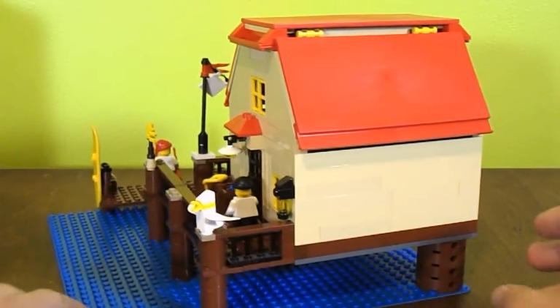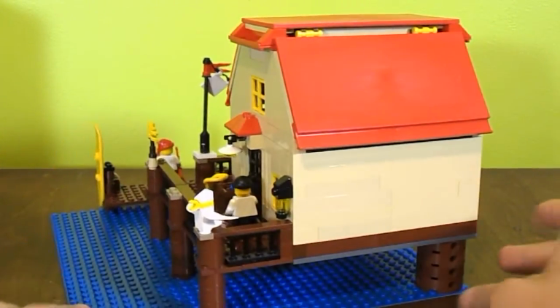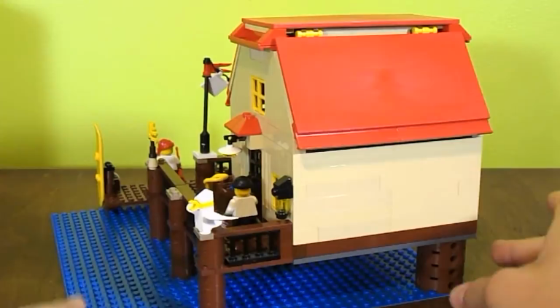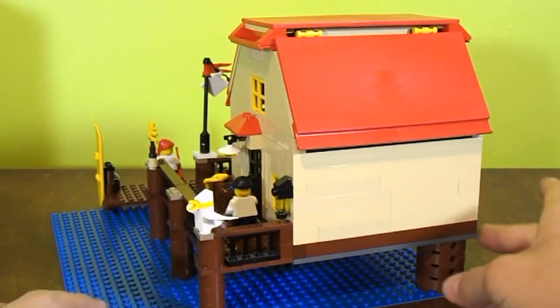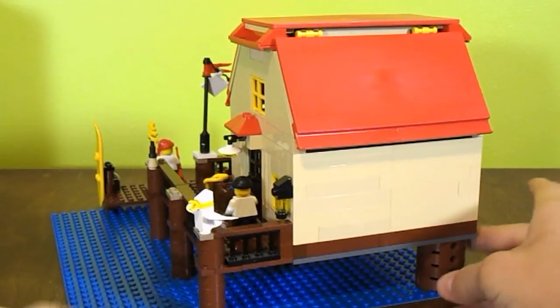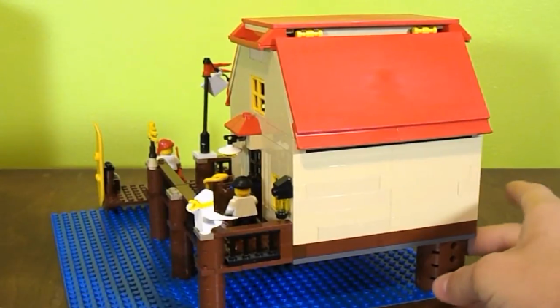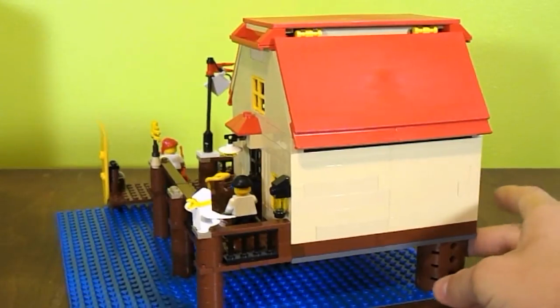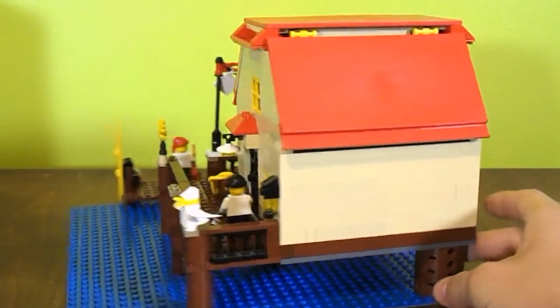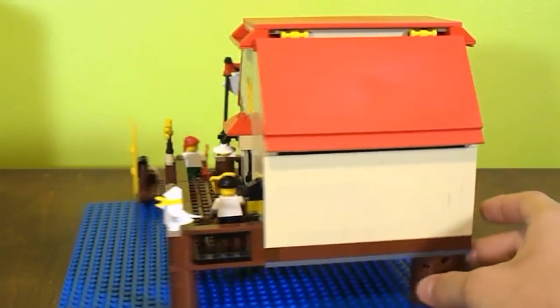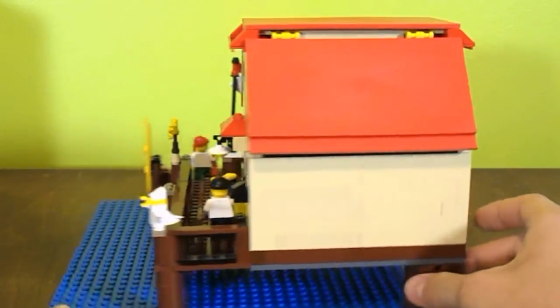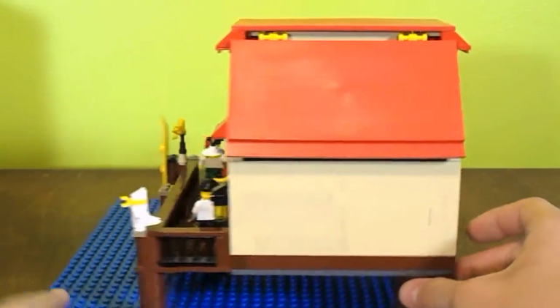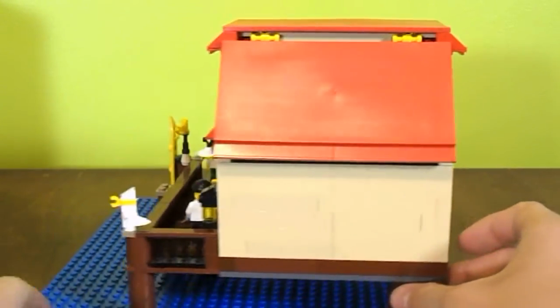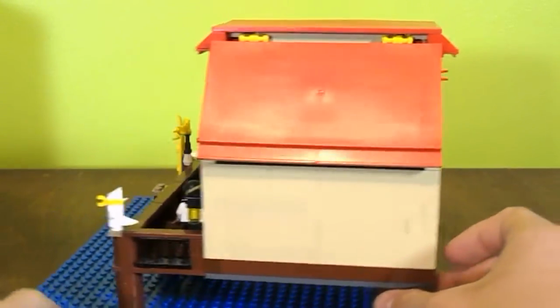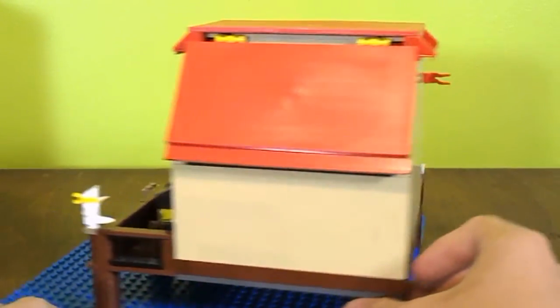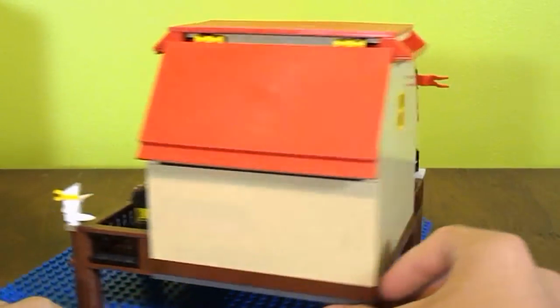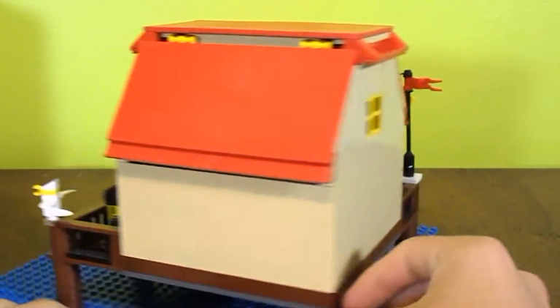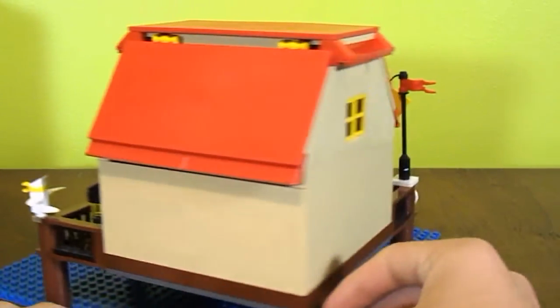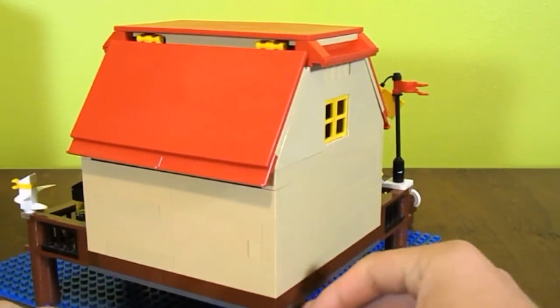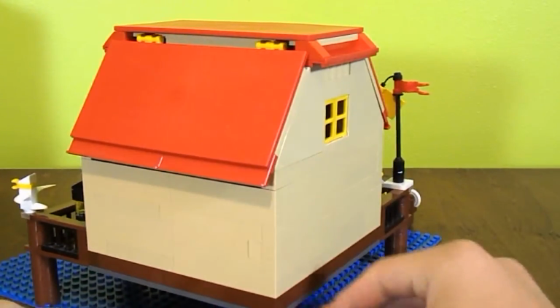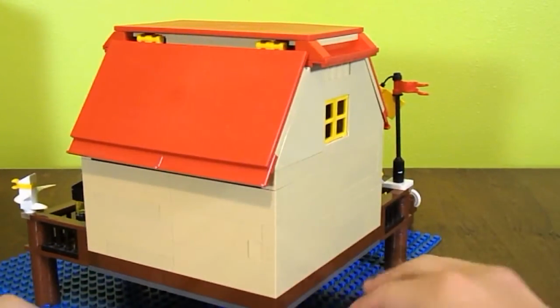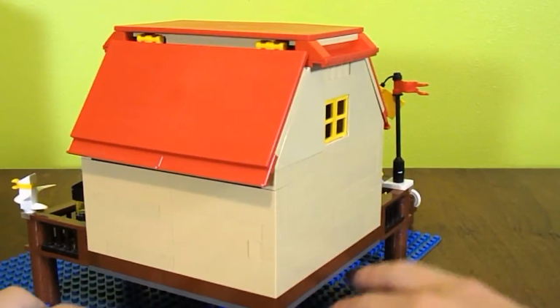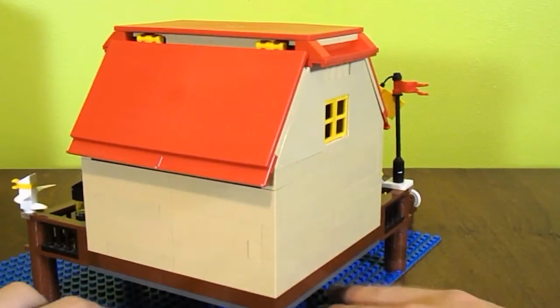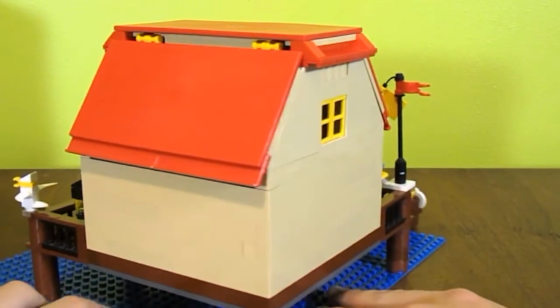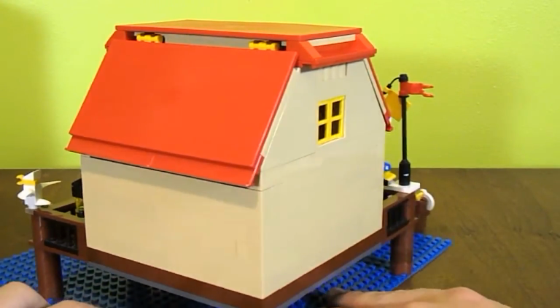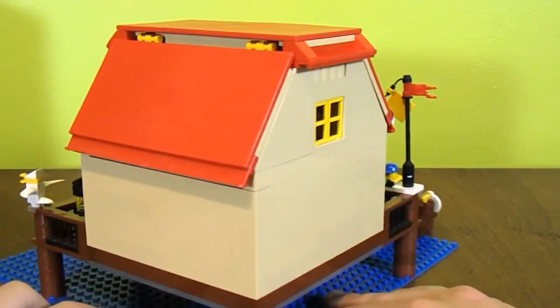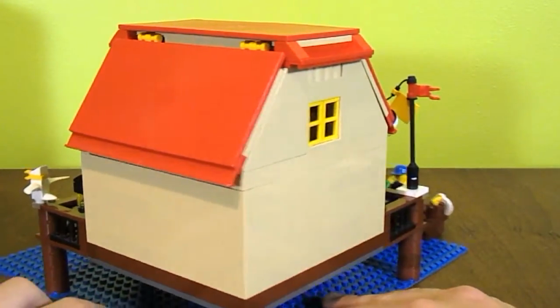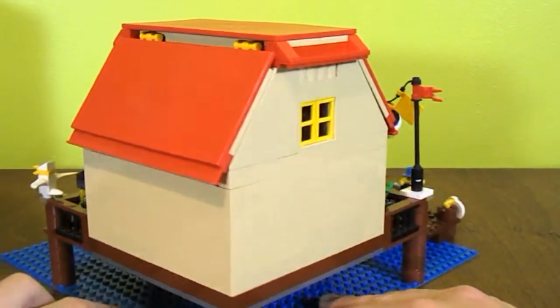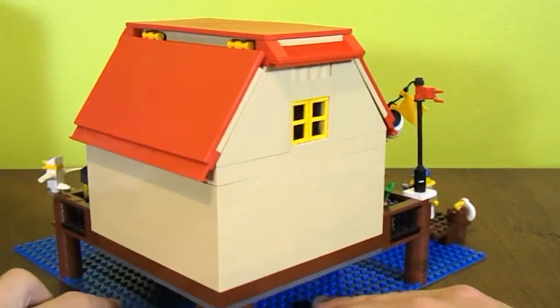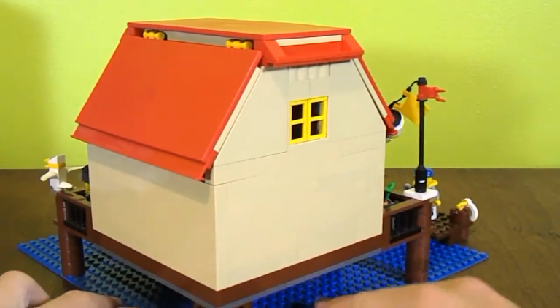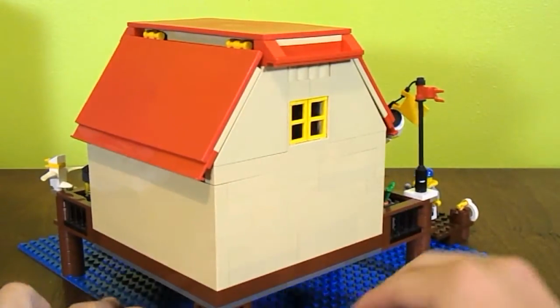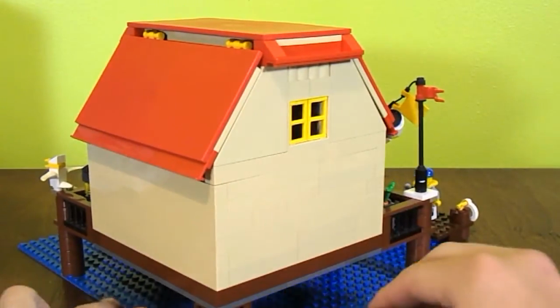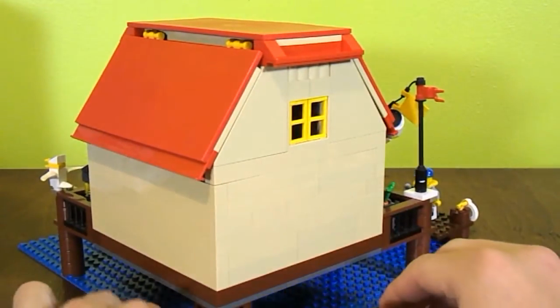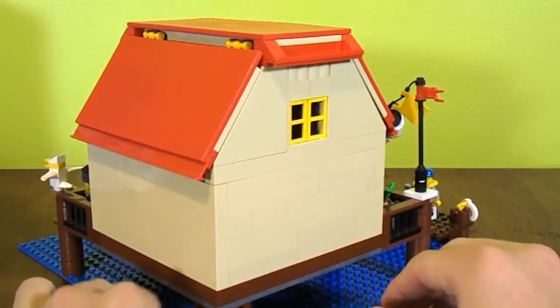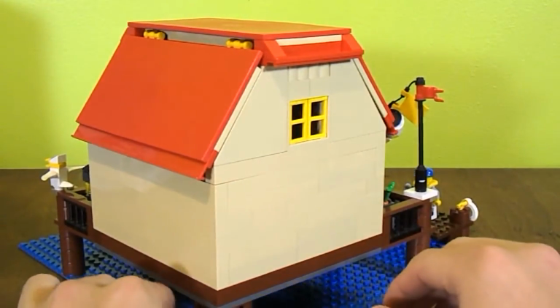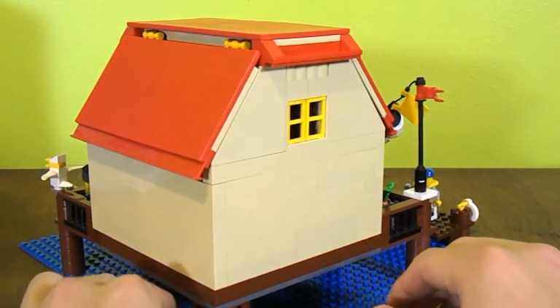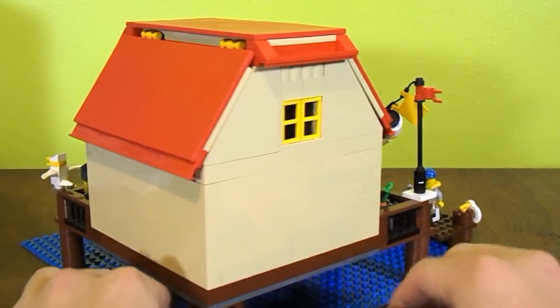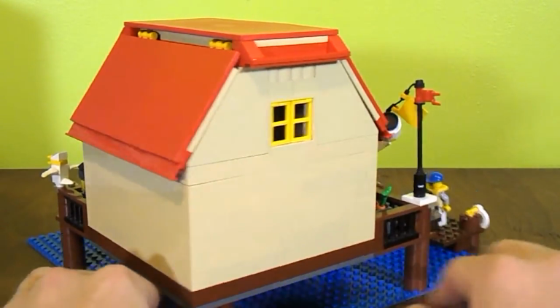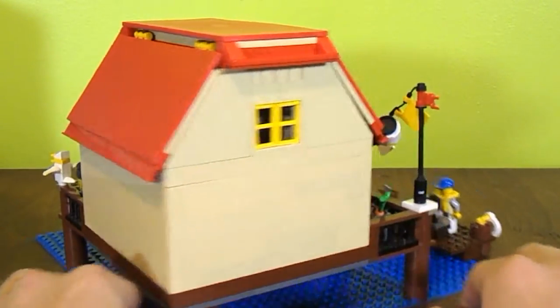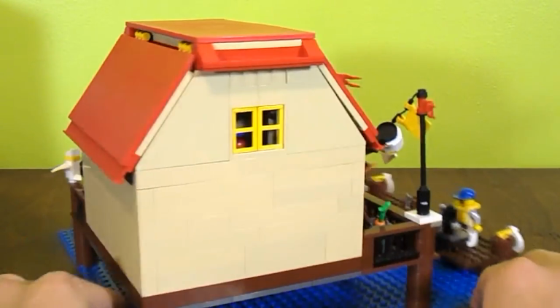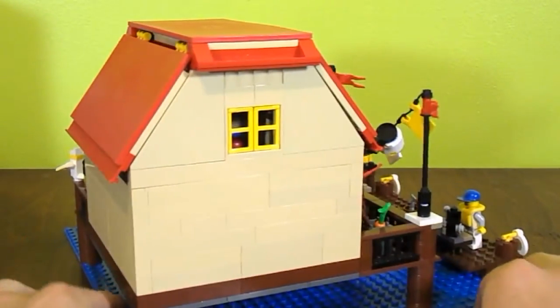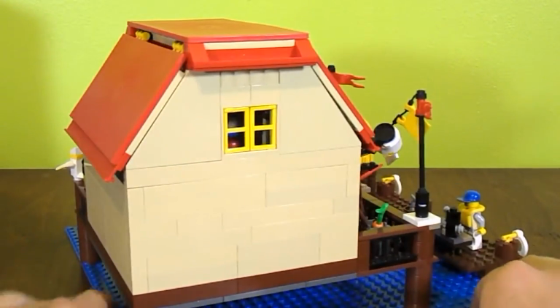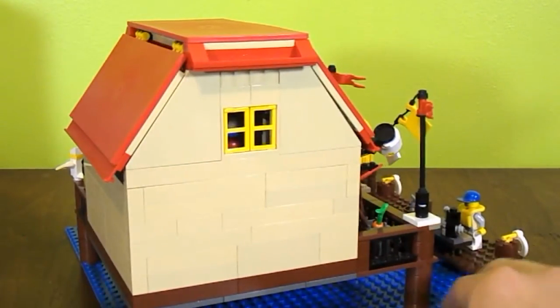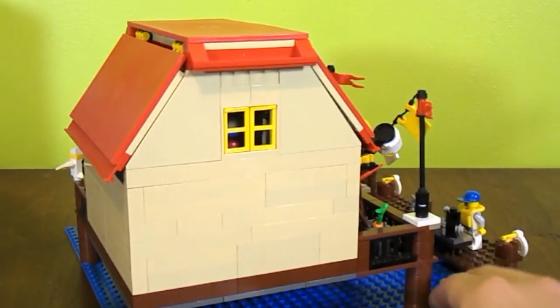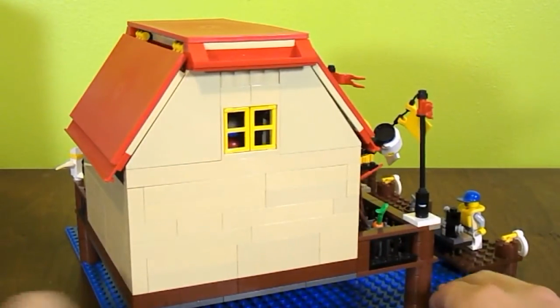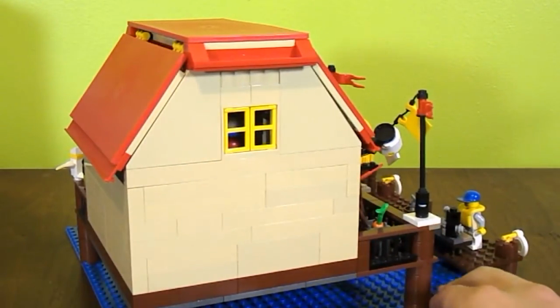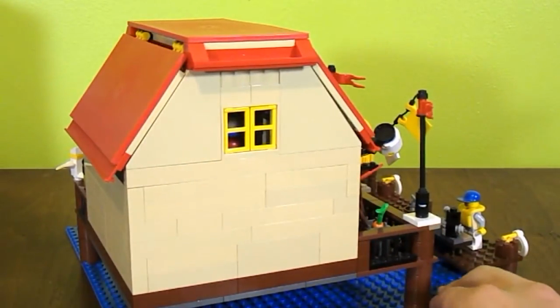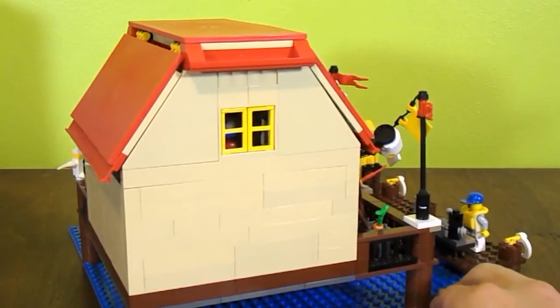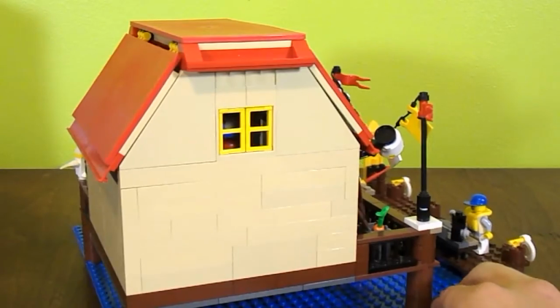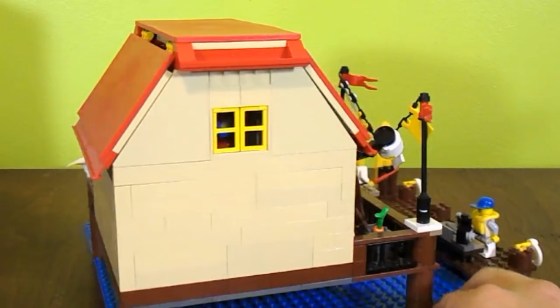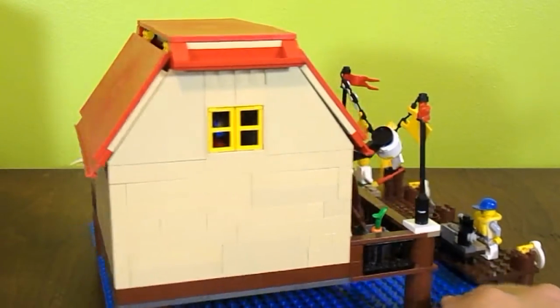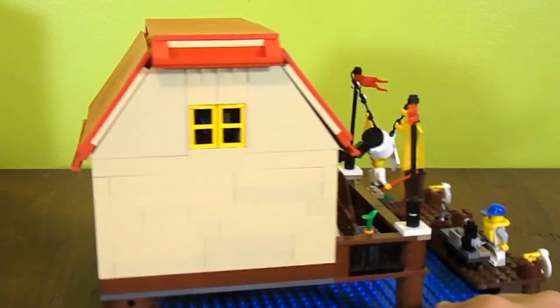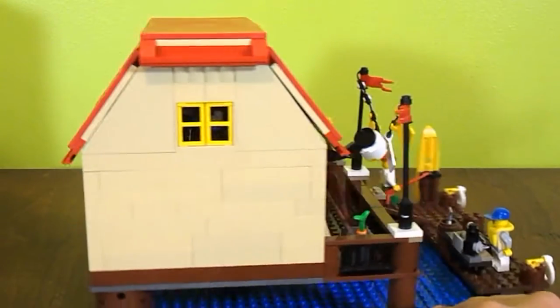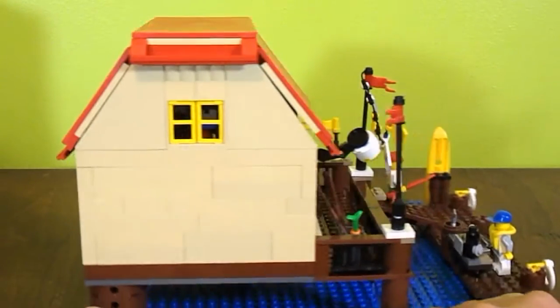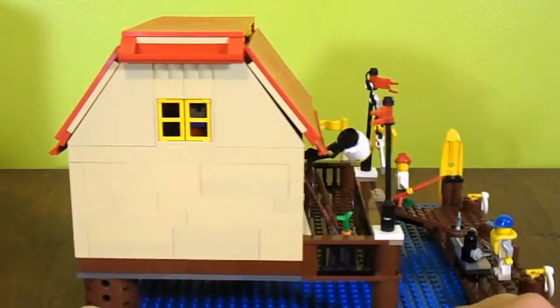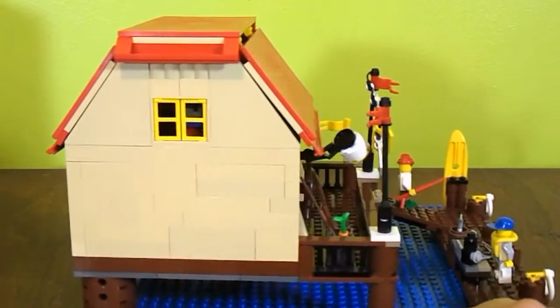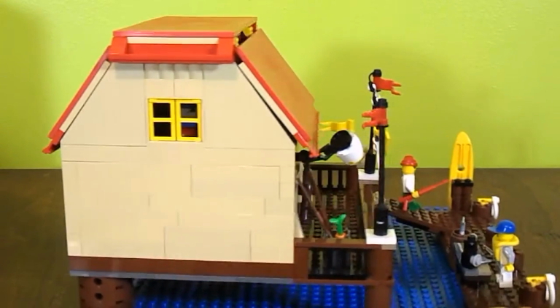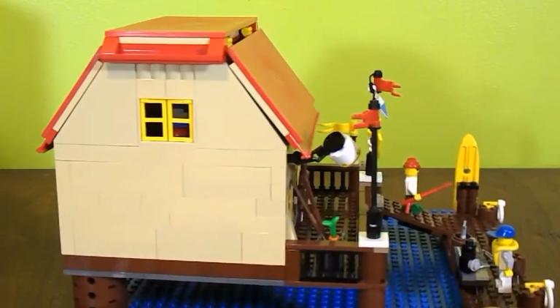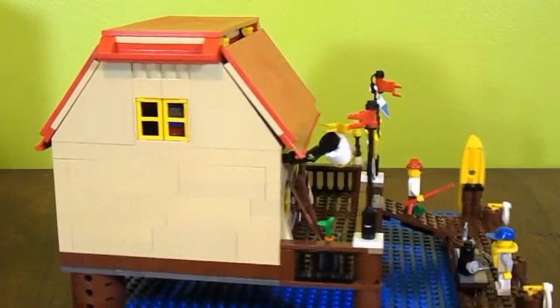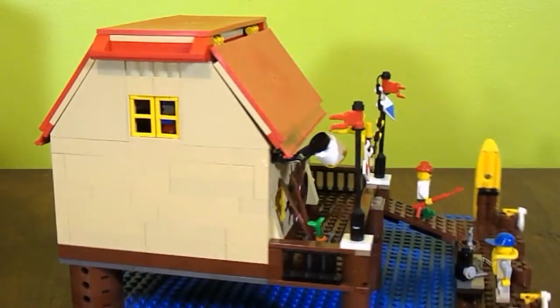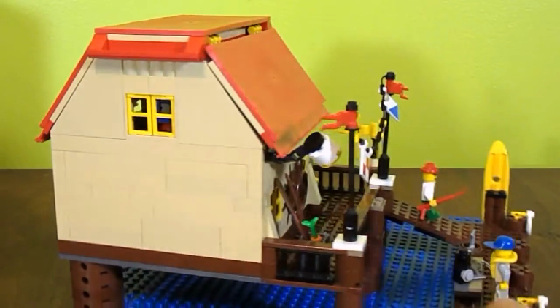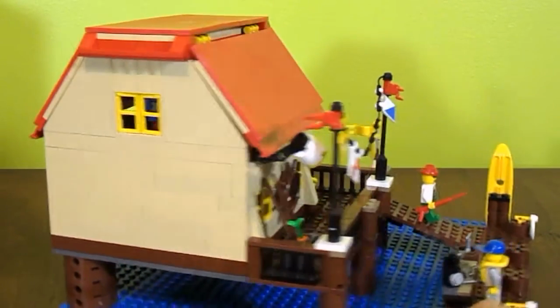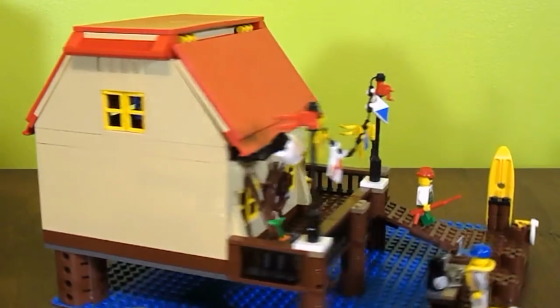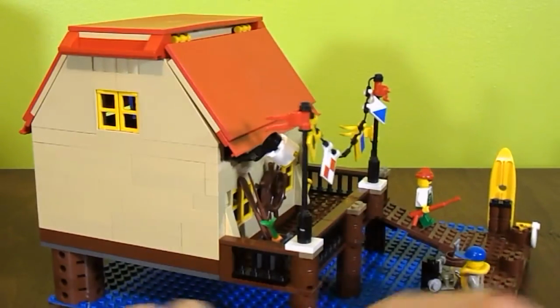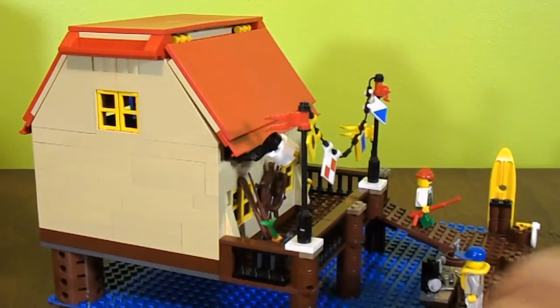The back and the side isn't much detail, because — I mean — who would want to look at the back of a building?